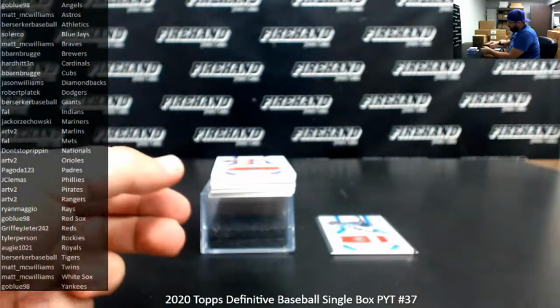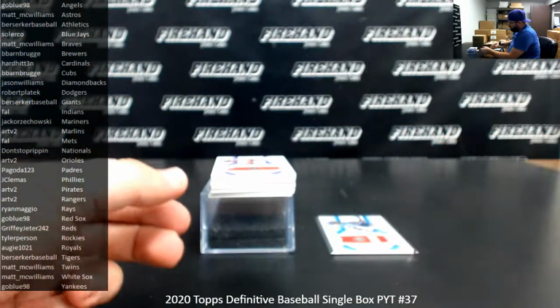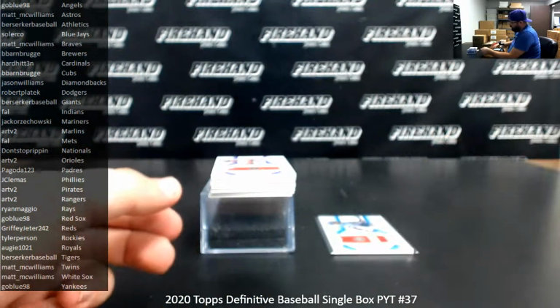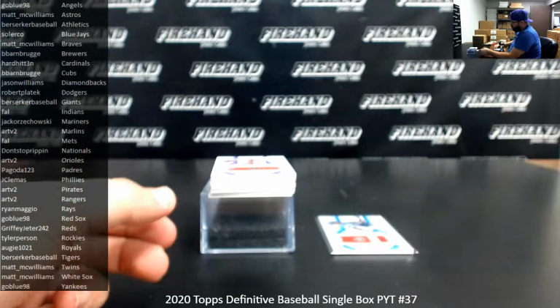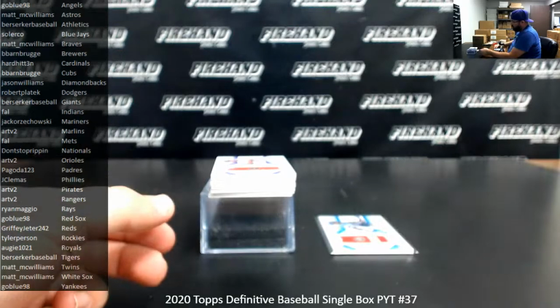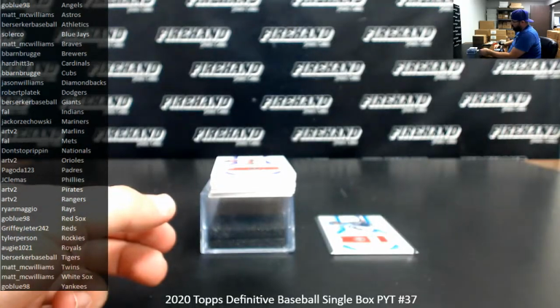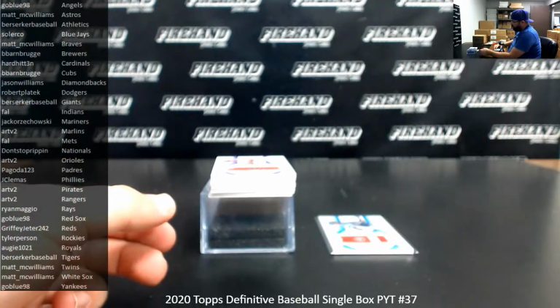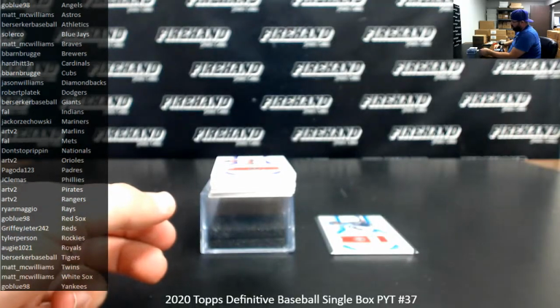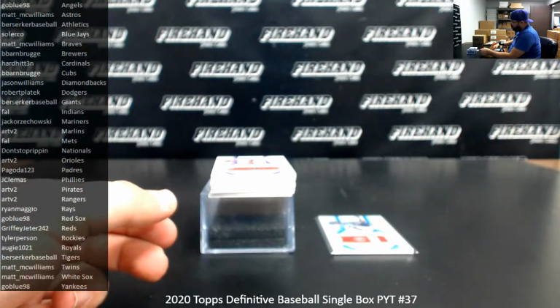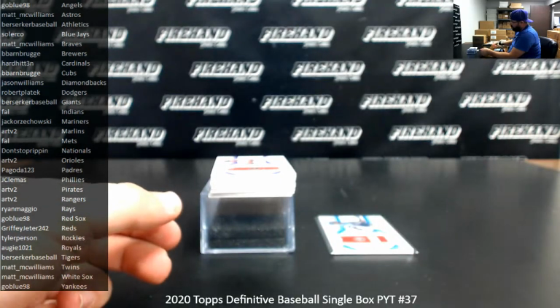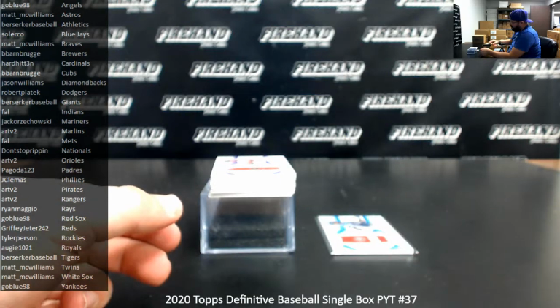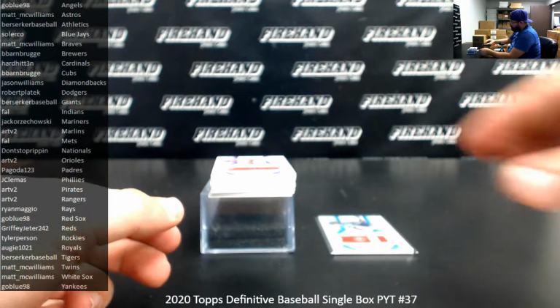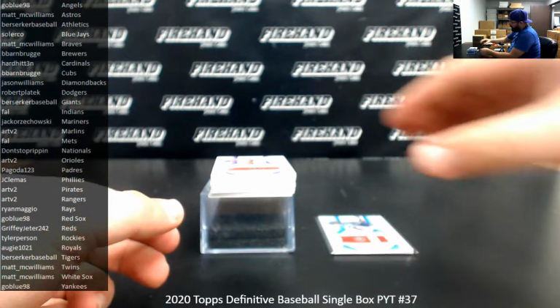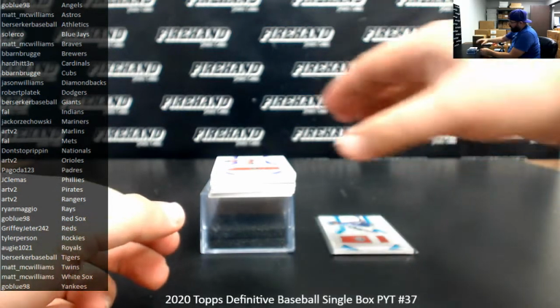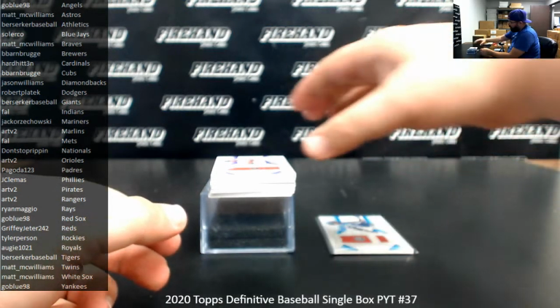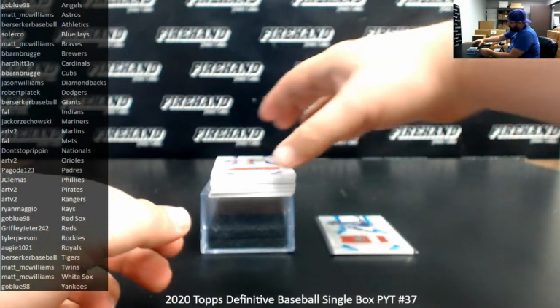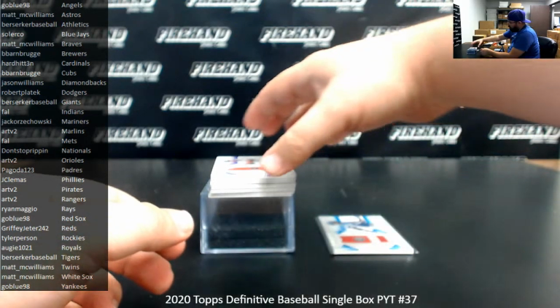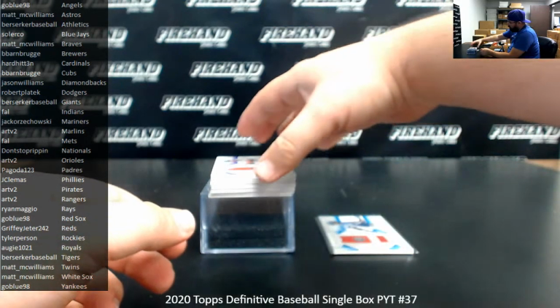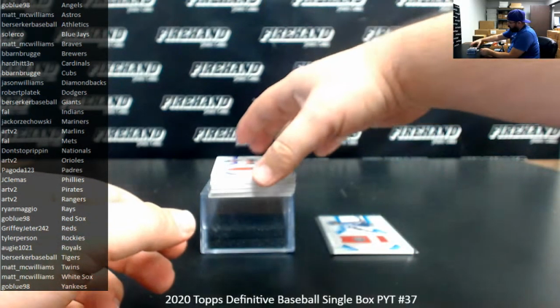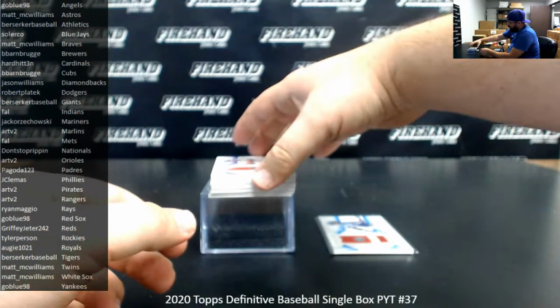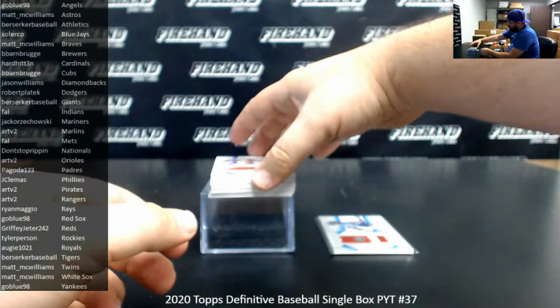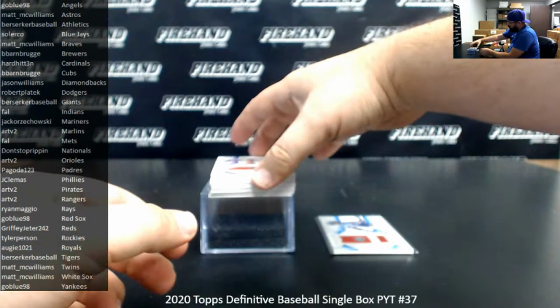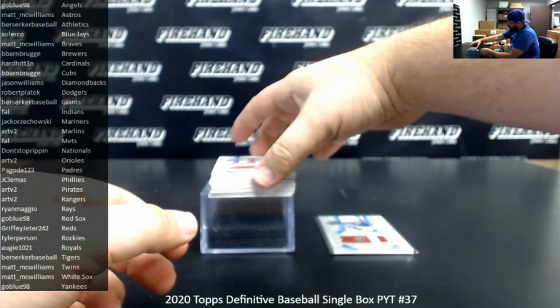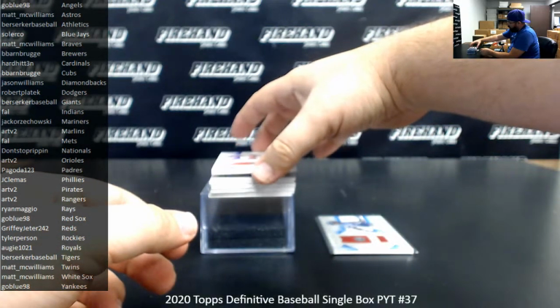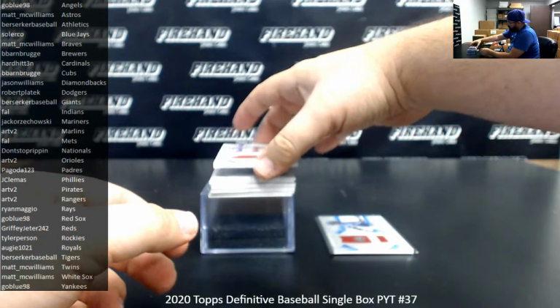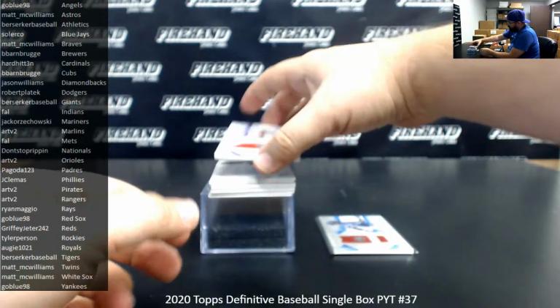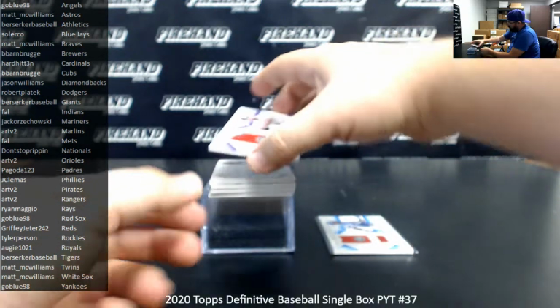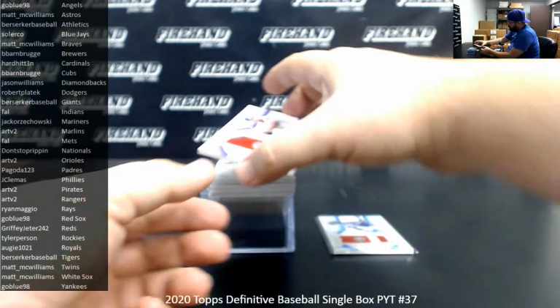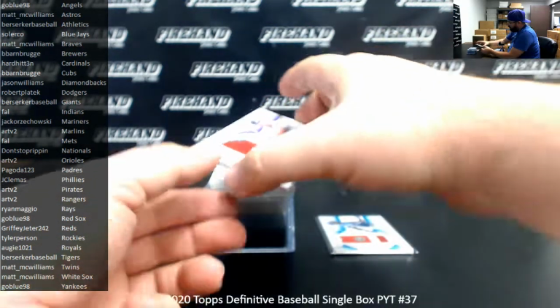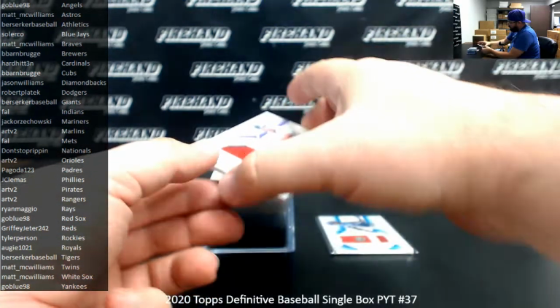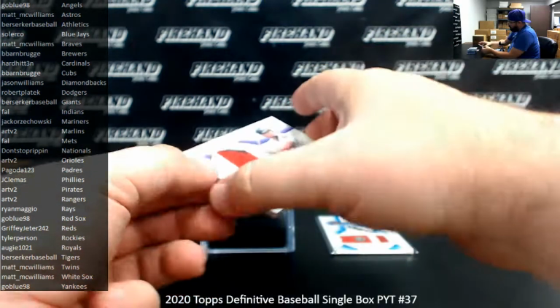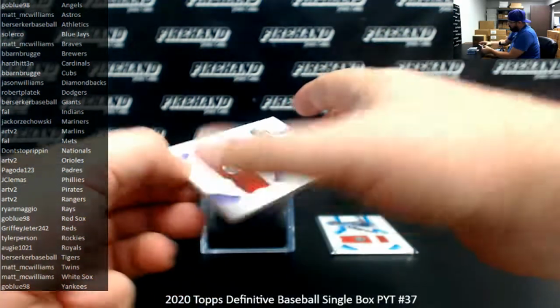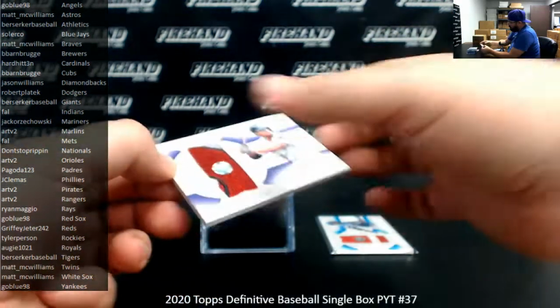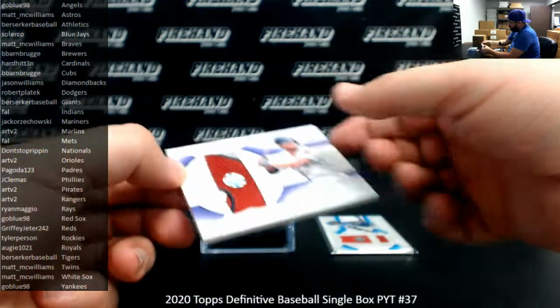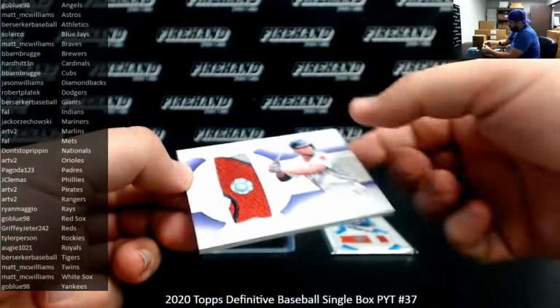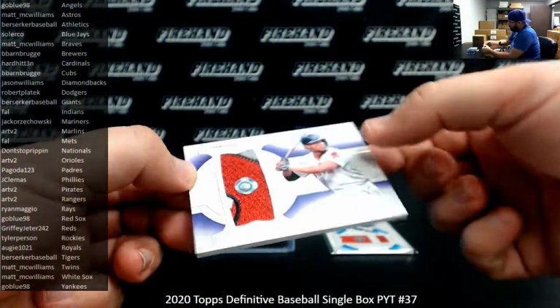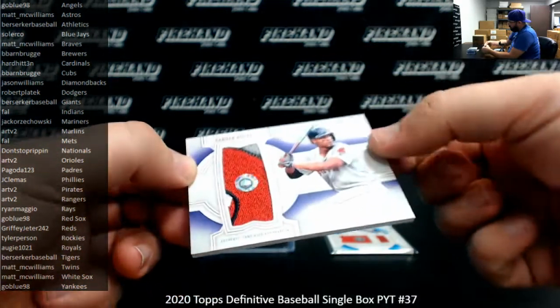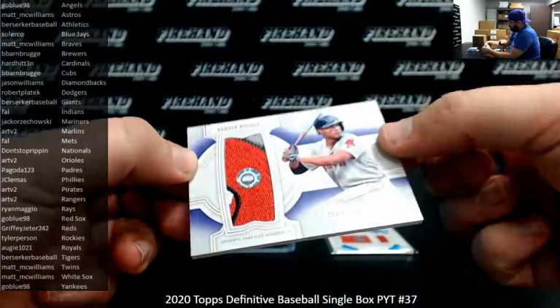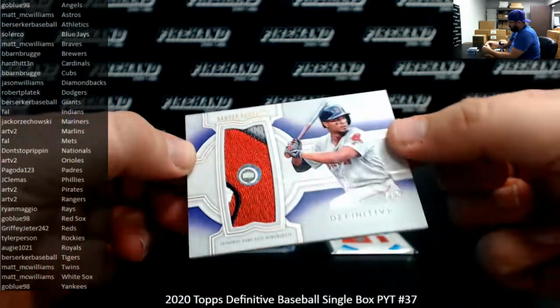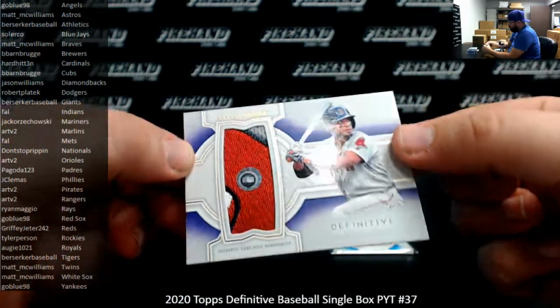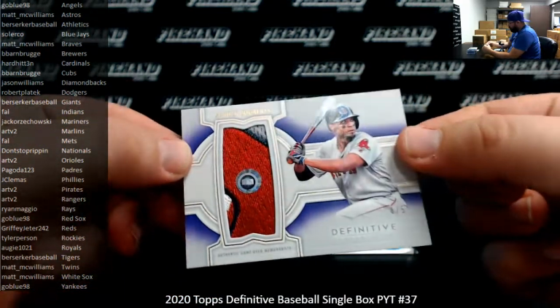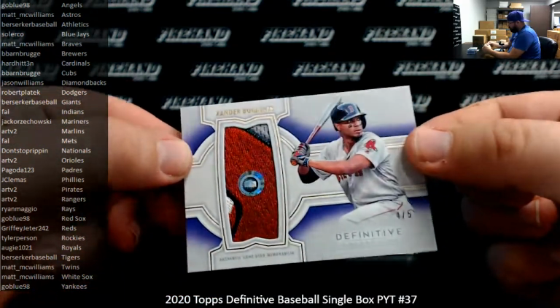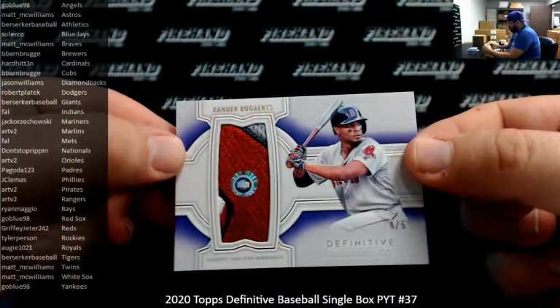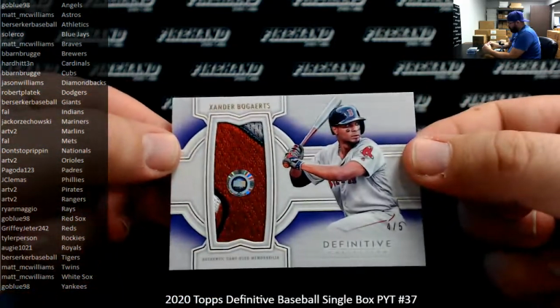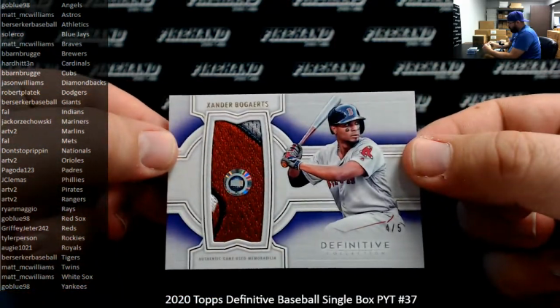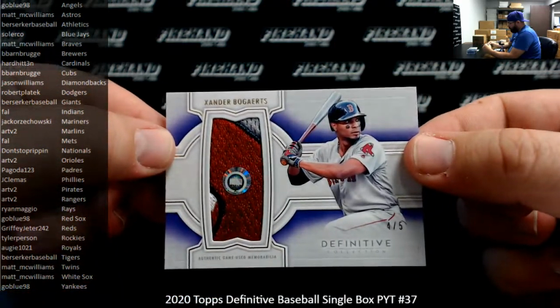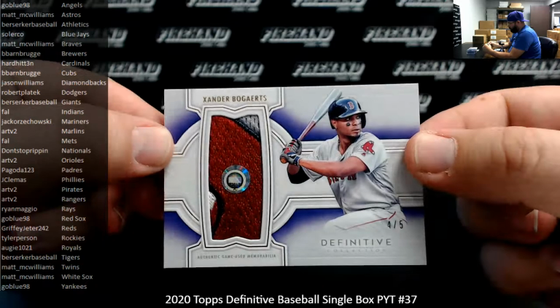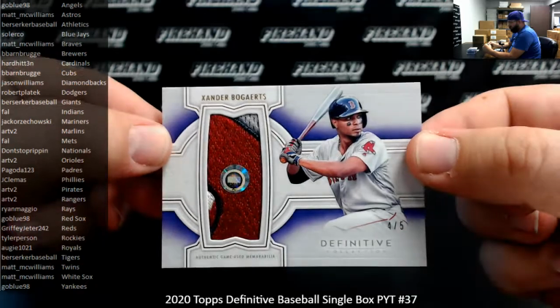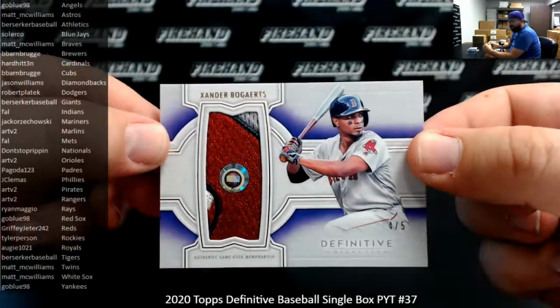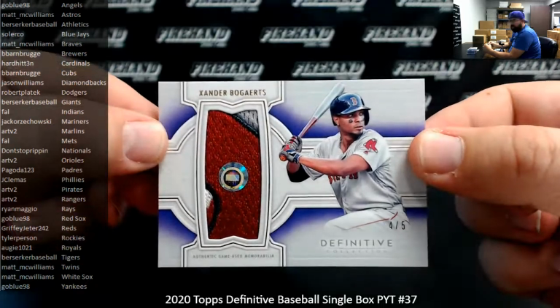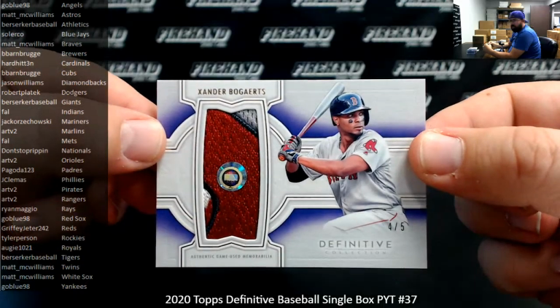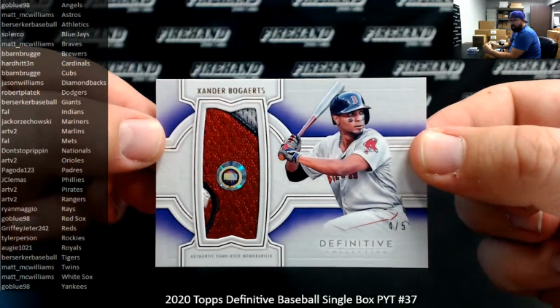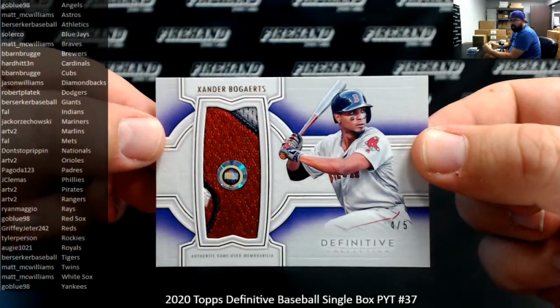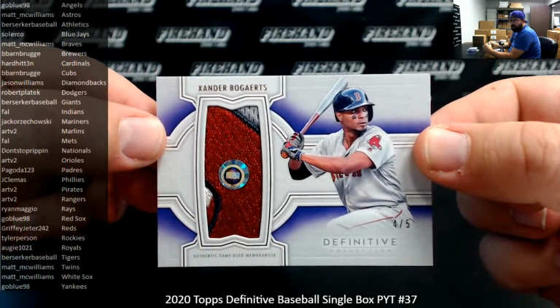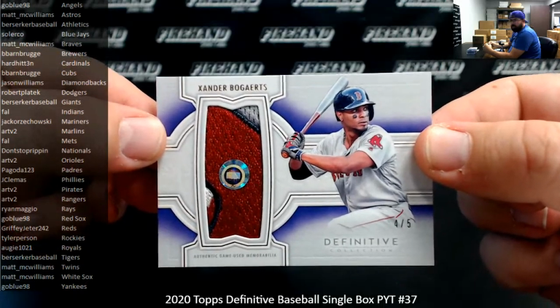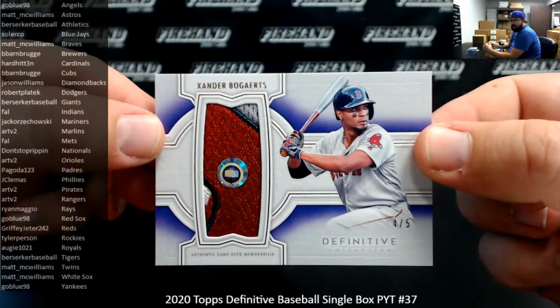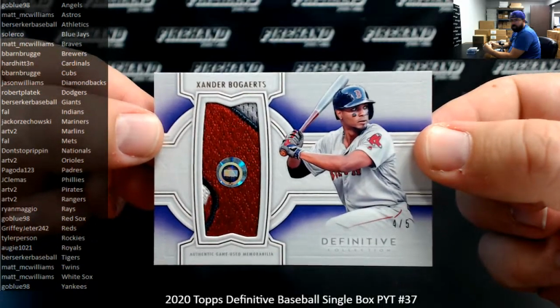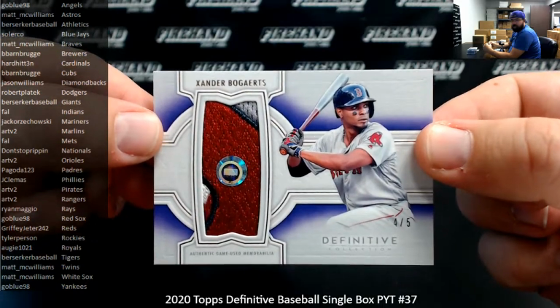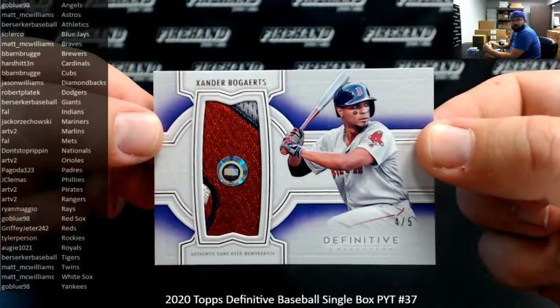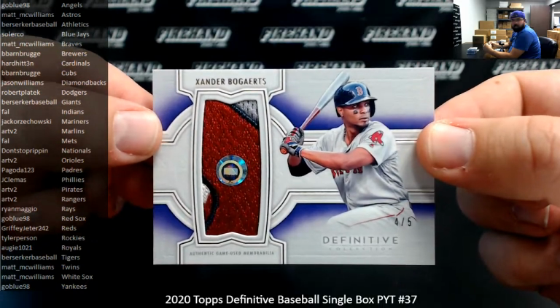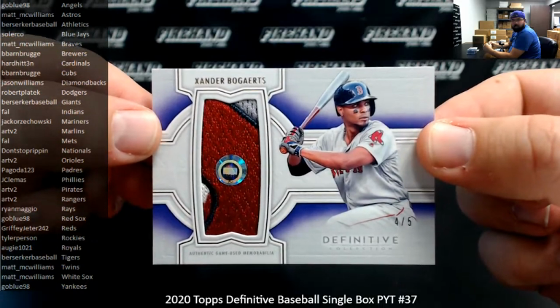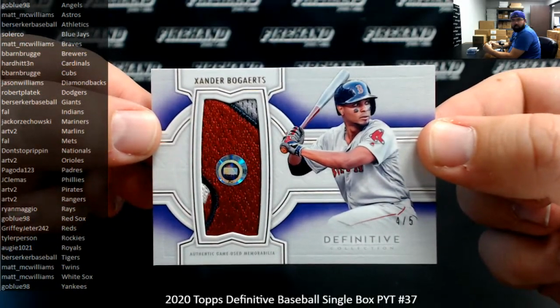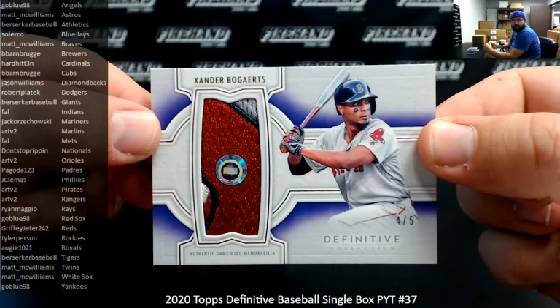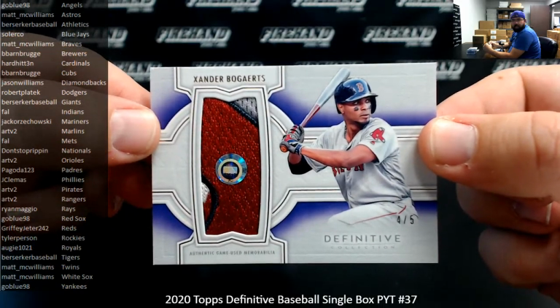I've got a purple patch, number 5, for the Boston Red Sox — Xander Bogaerts. Red Sox belong to Go Blue 98.